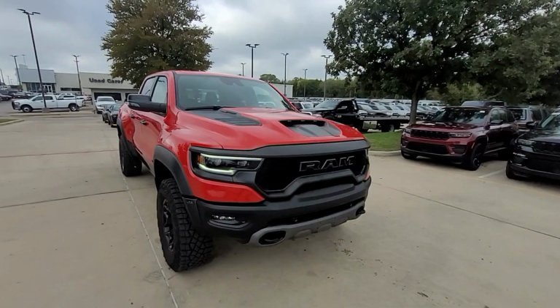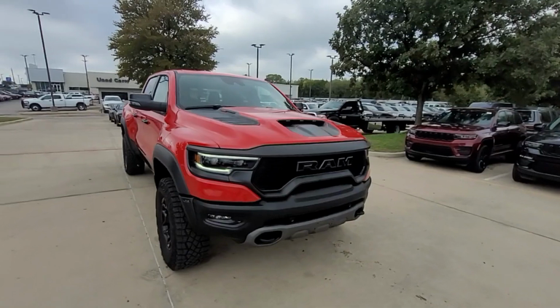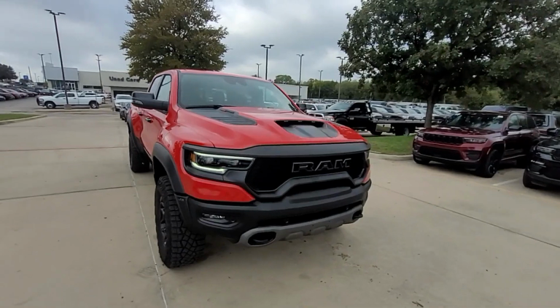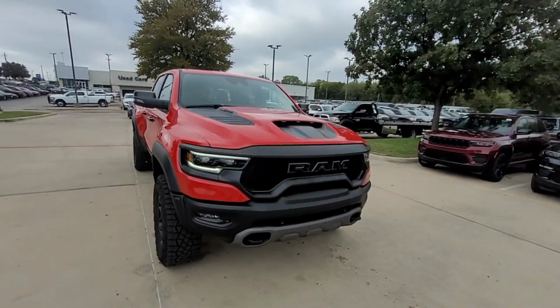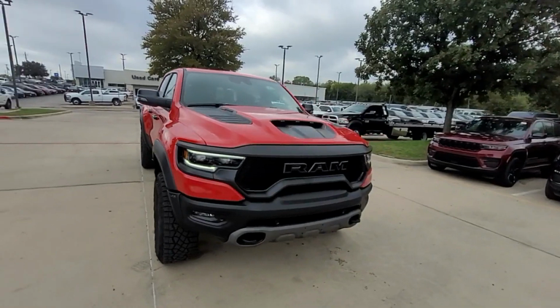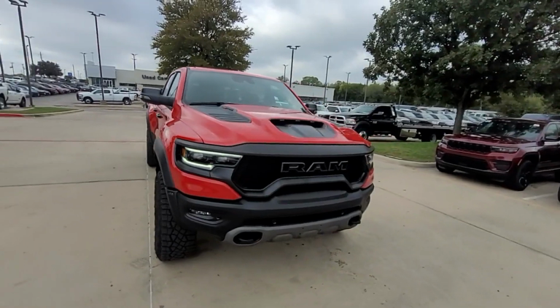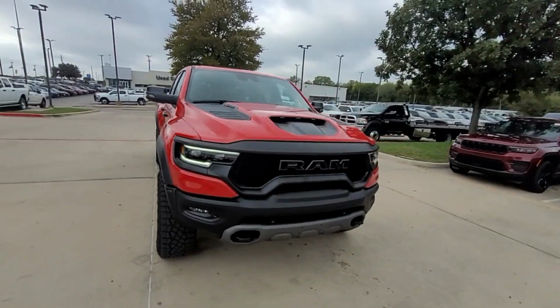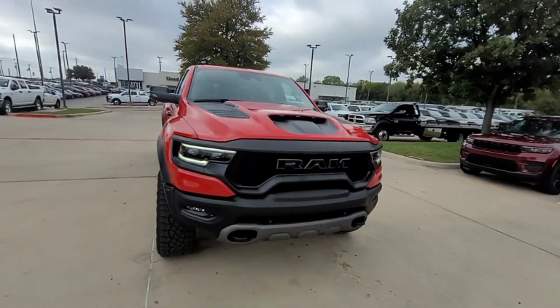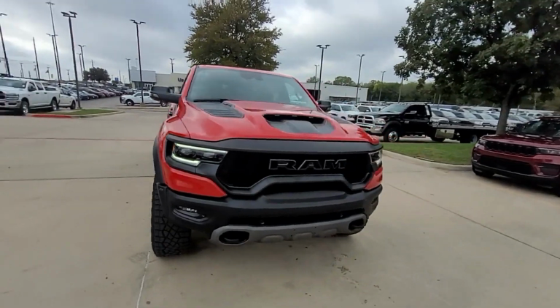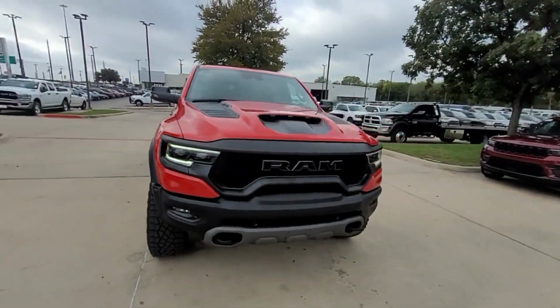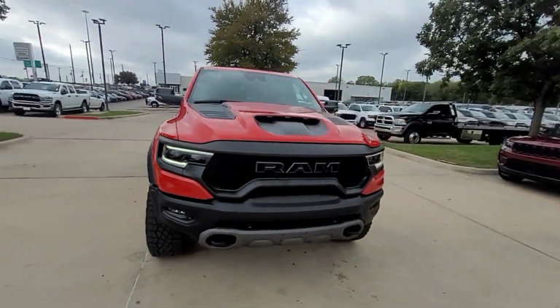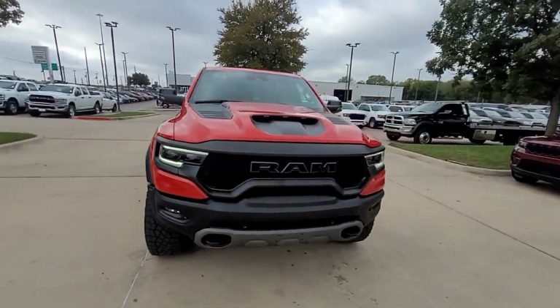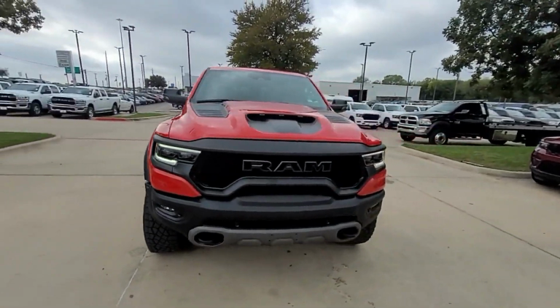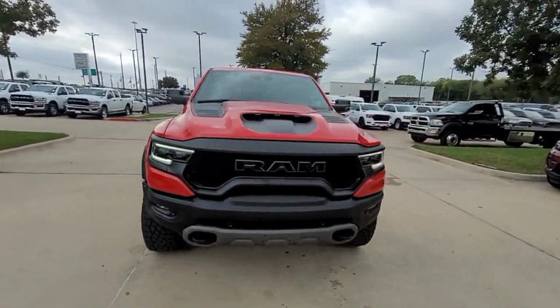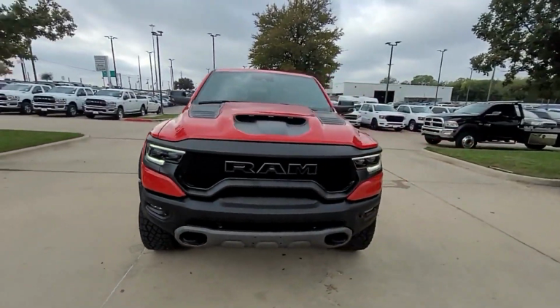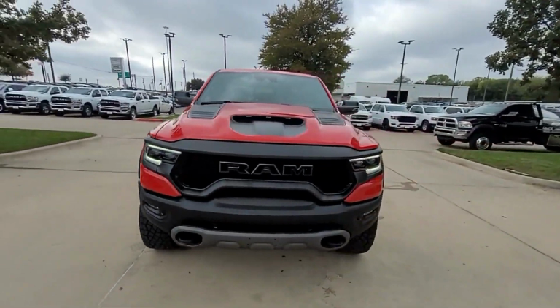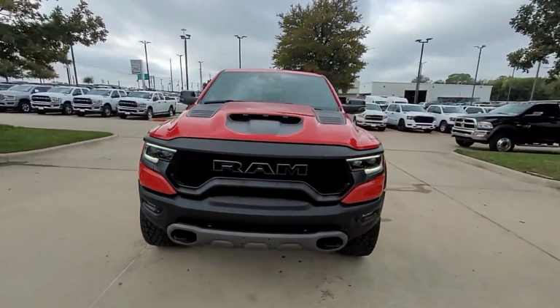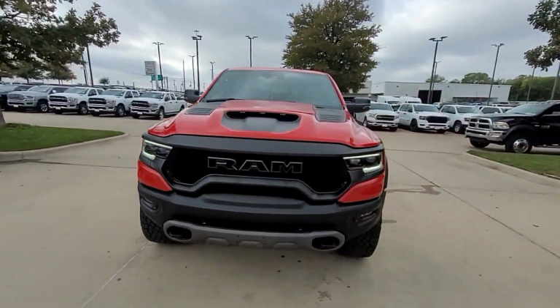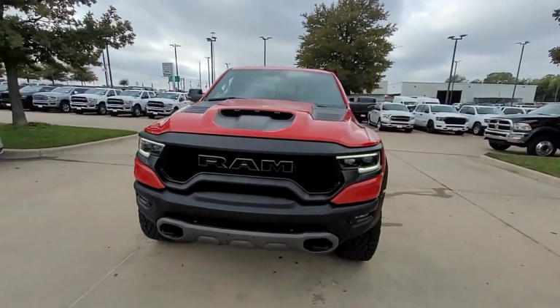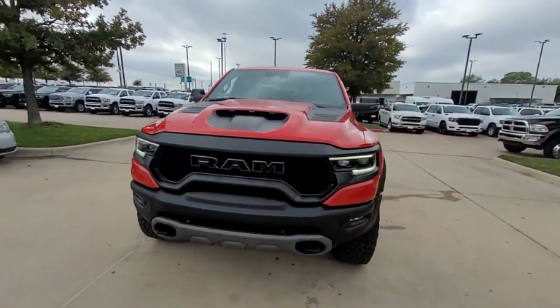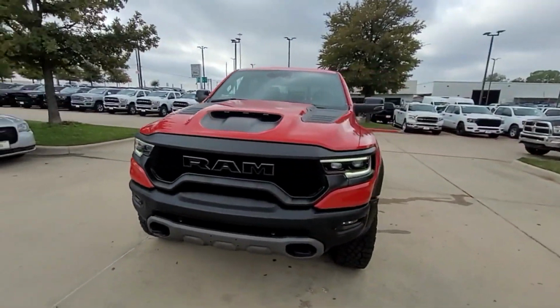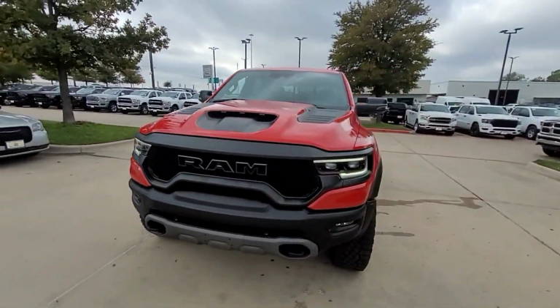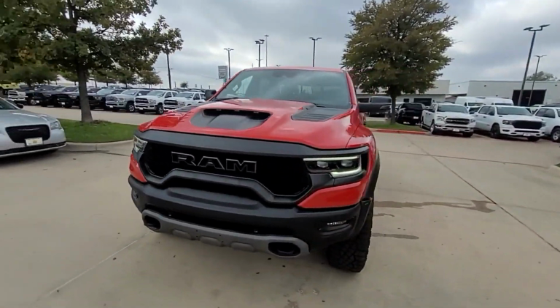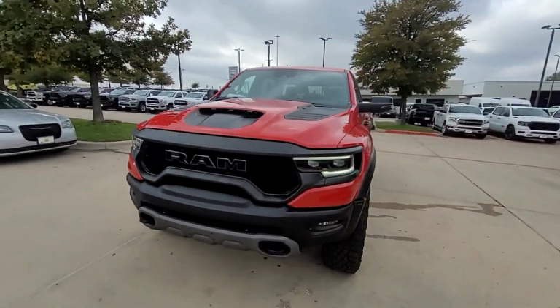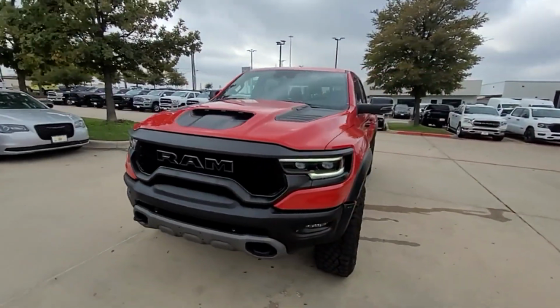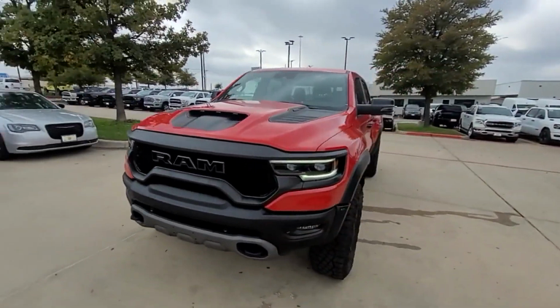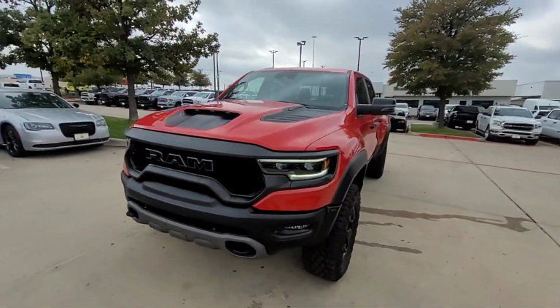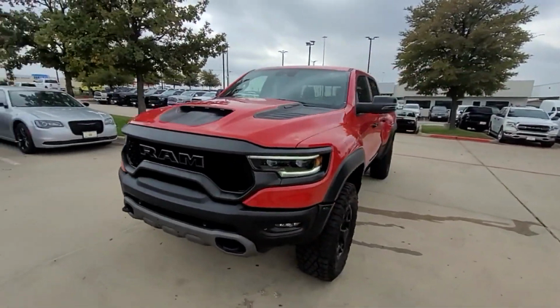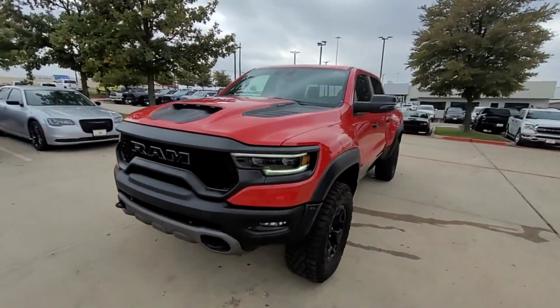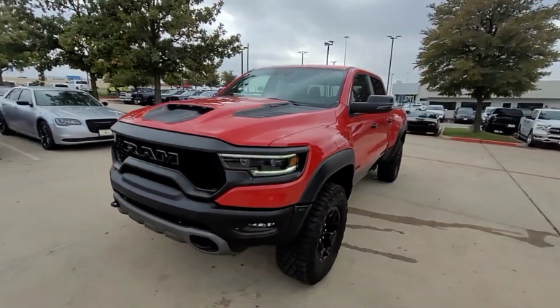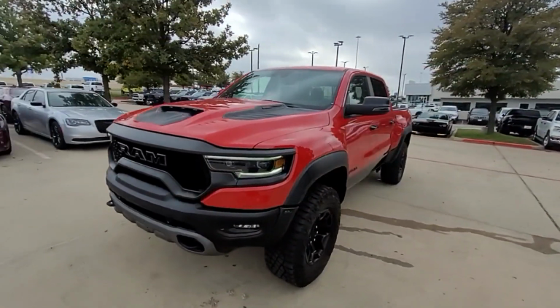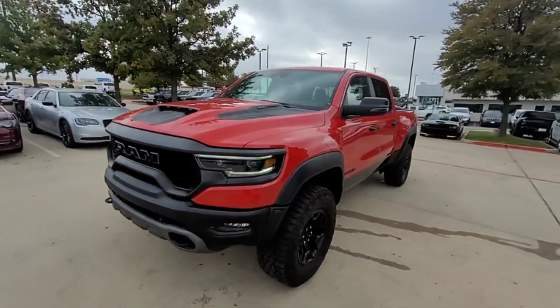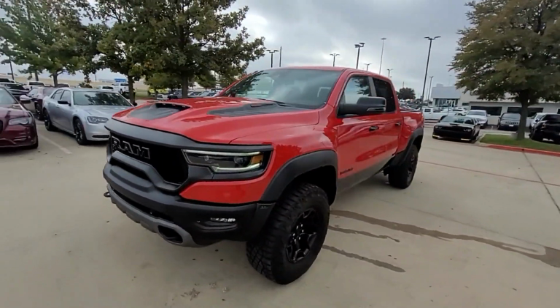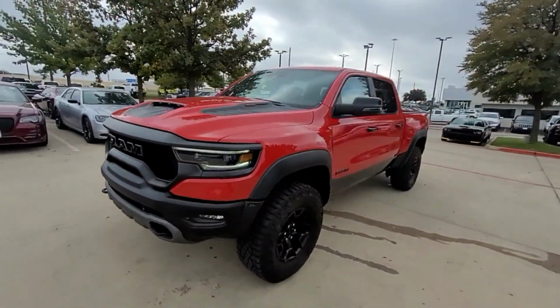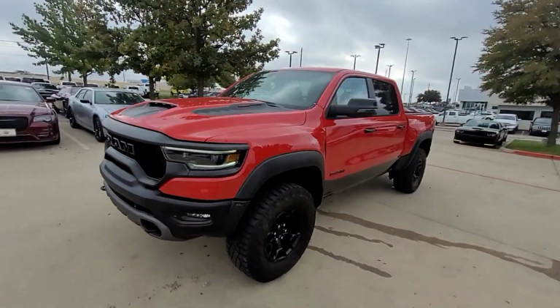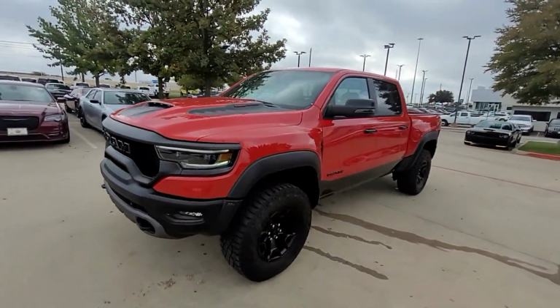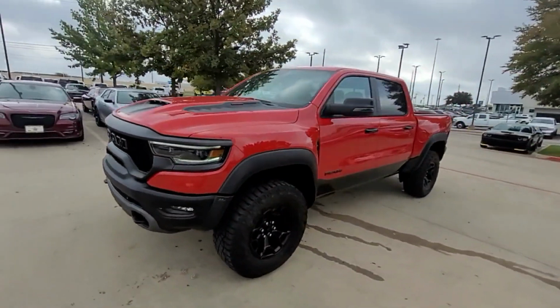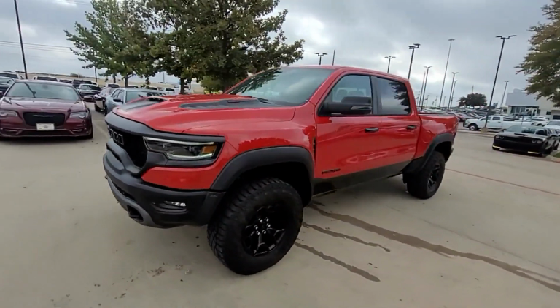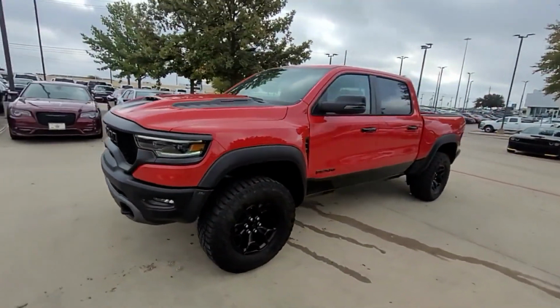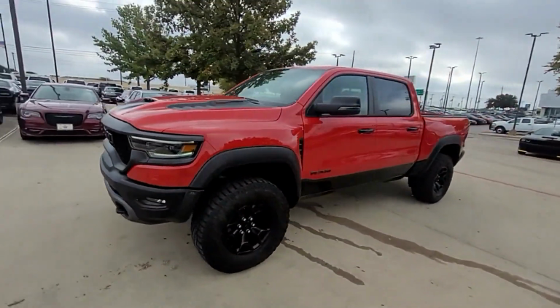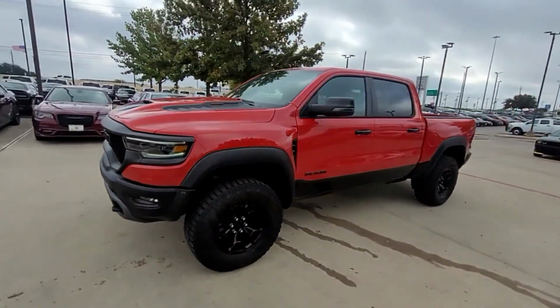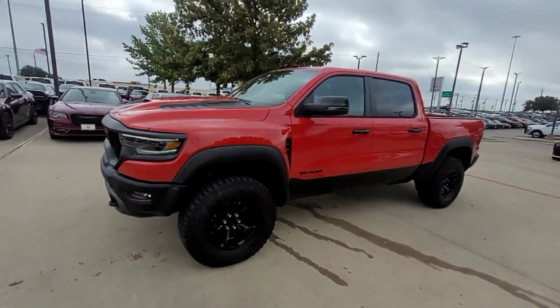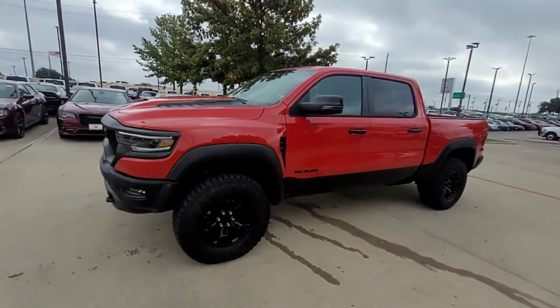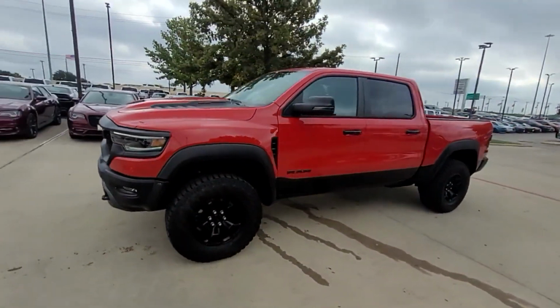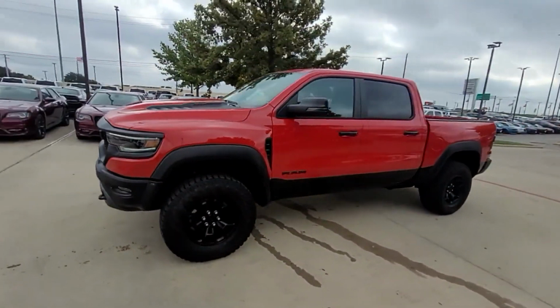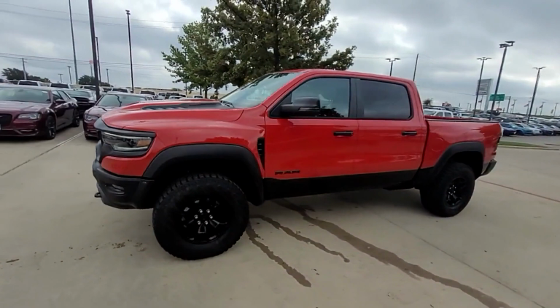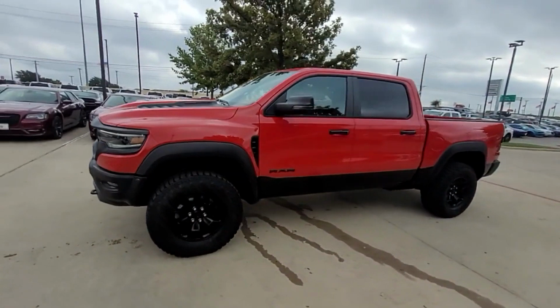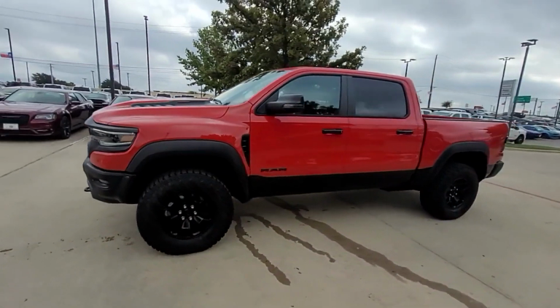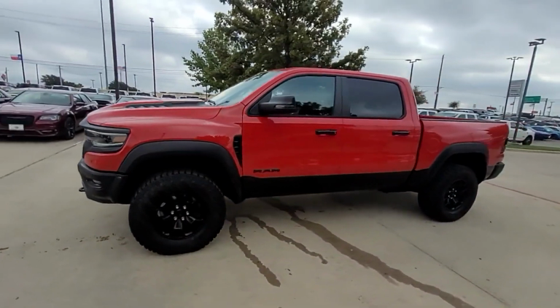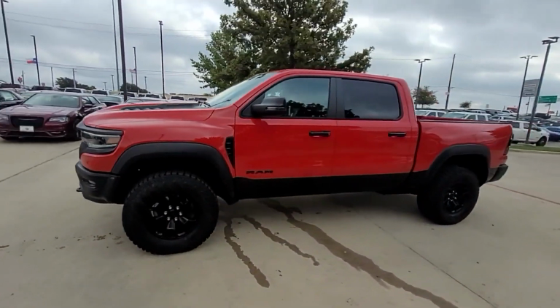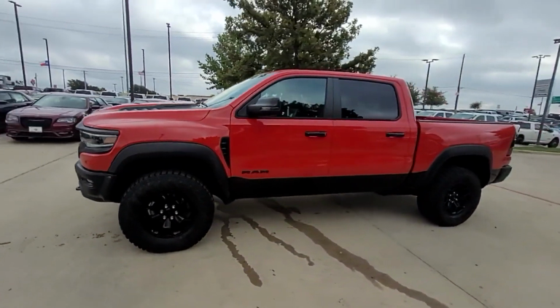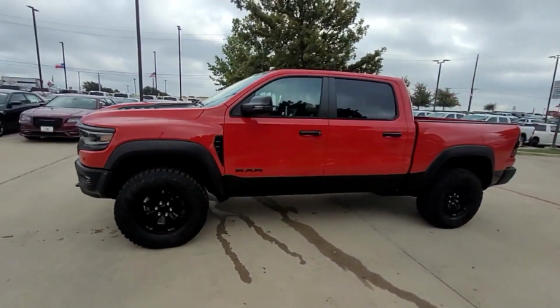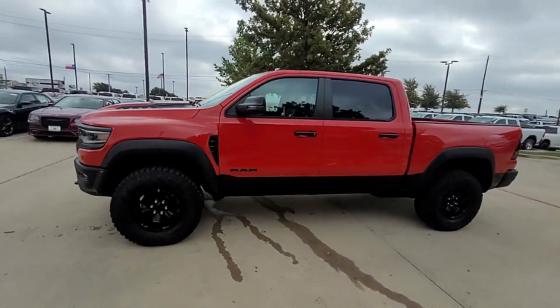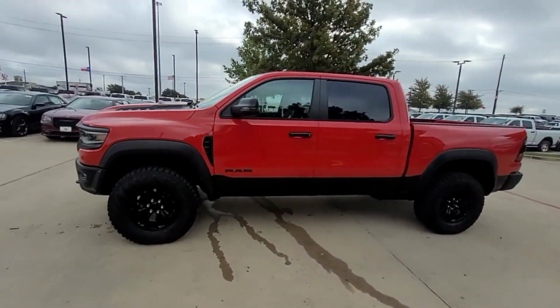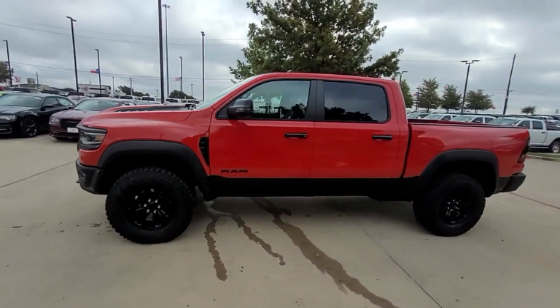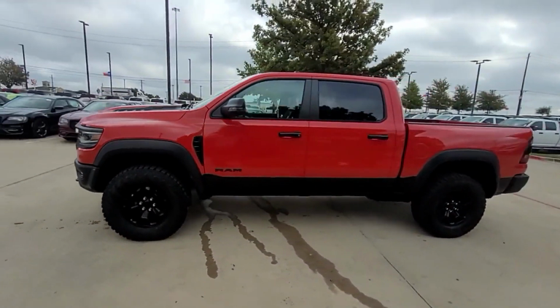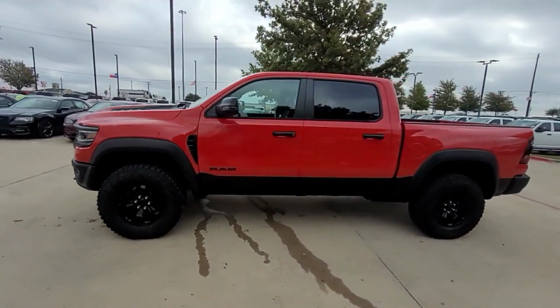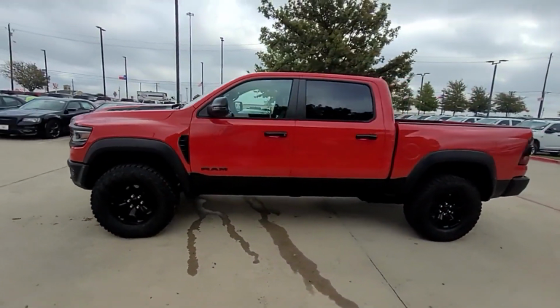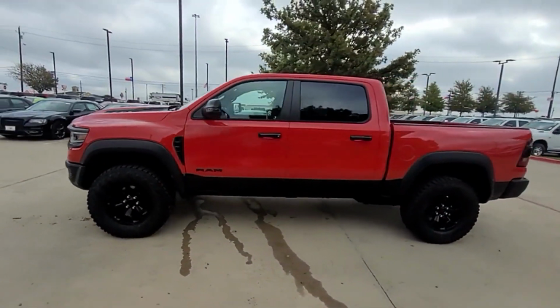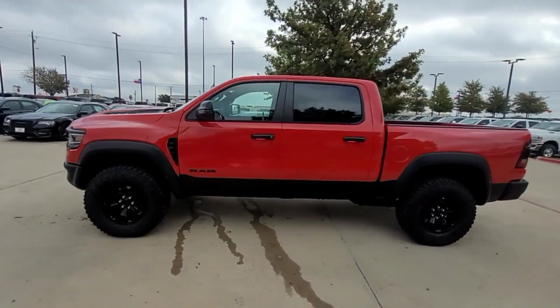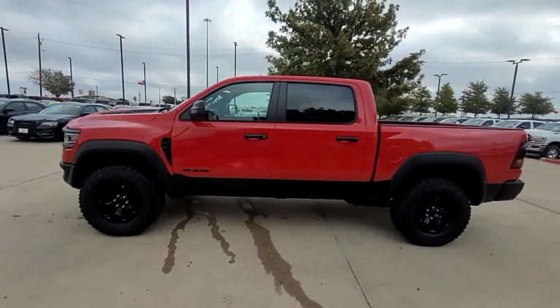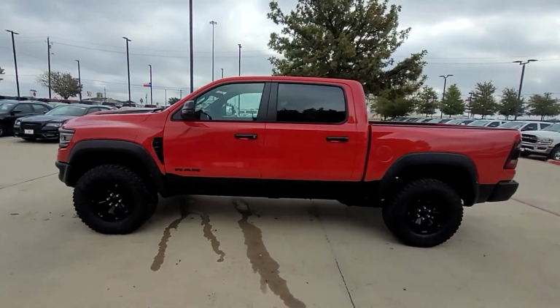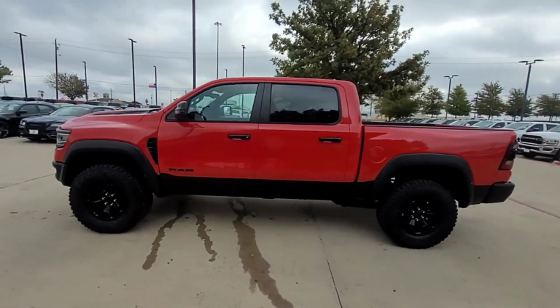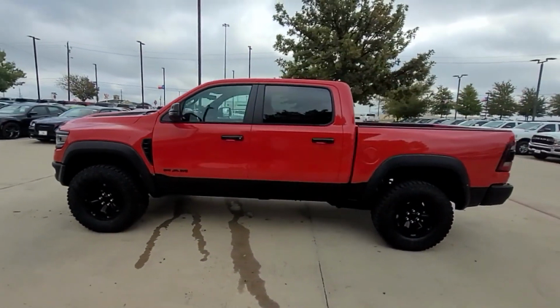2024 Ram 1500. This pickup truck offers two full rows of seating for premium comfort.